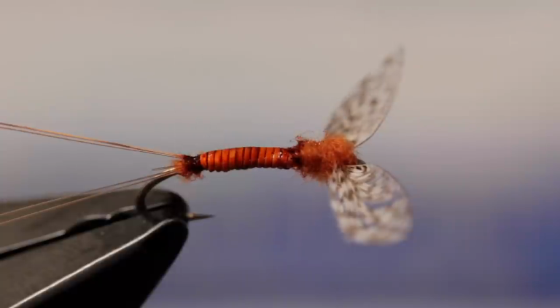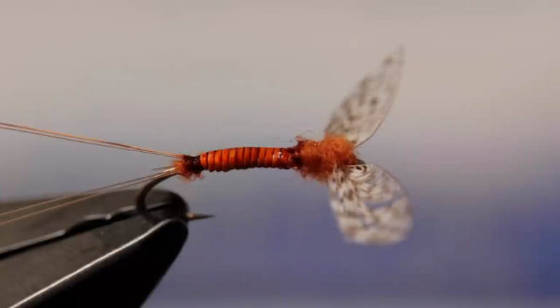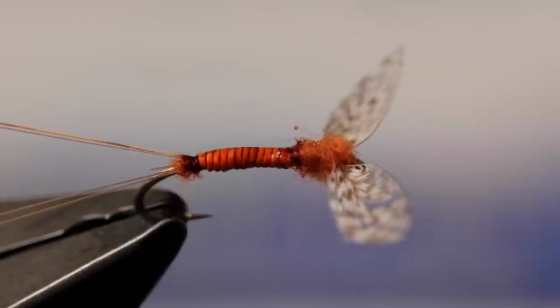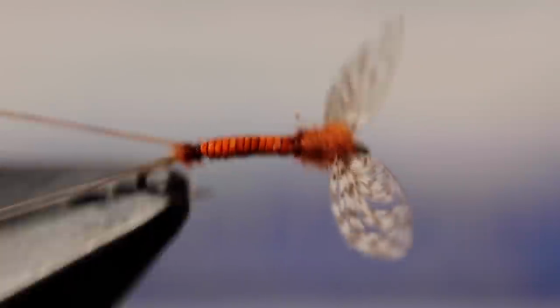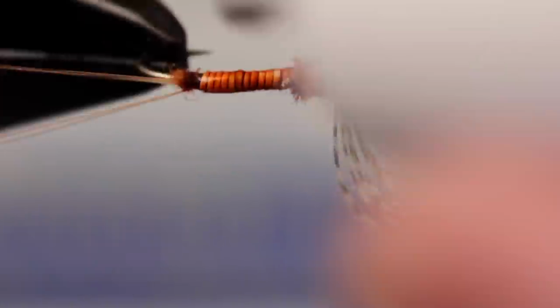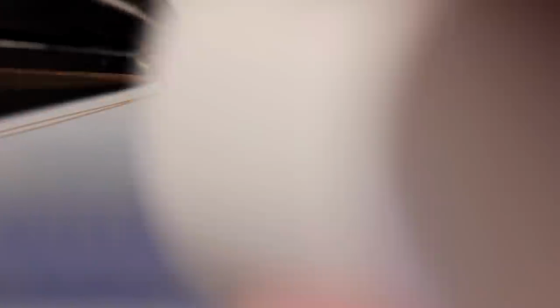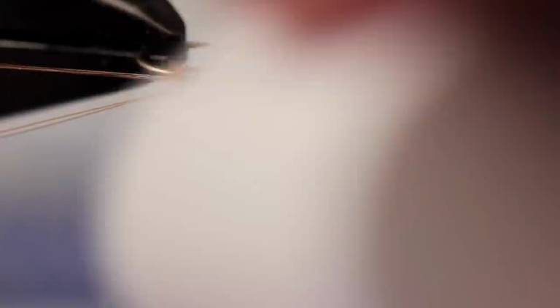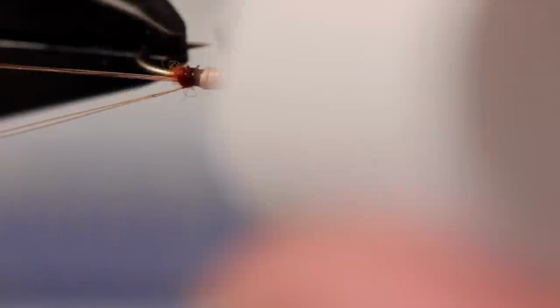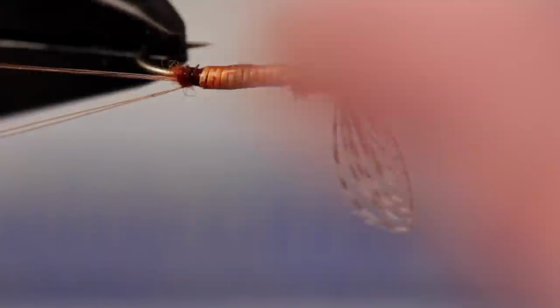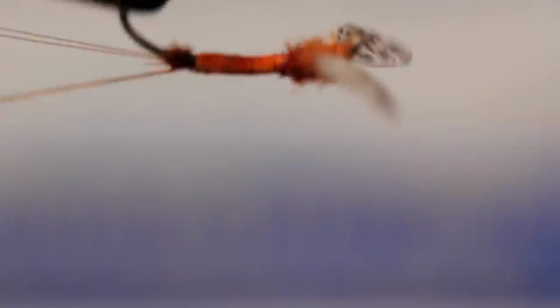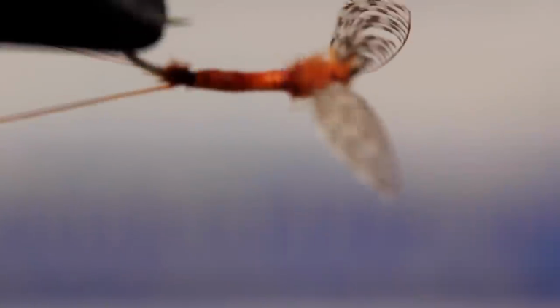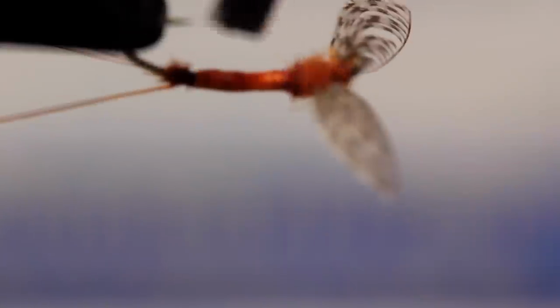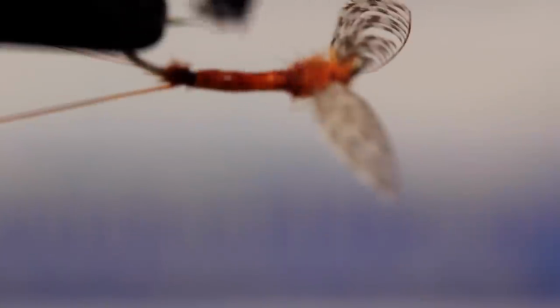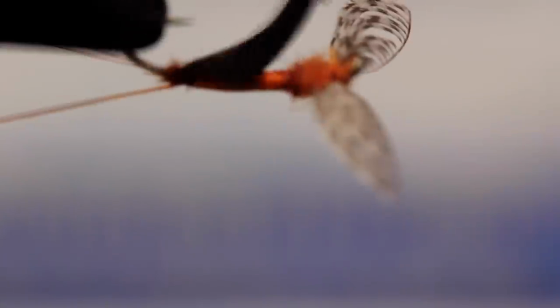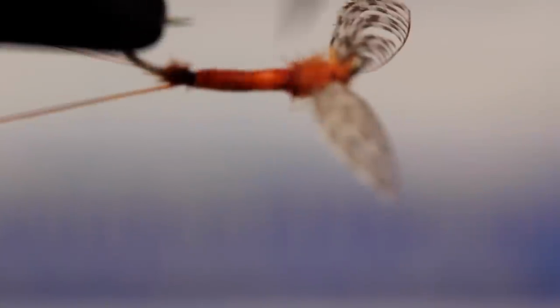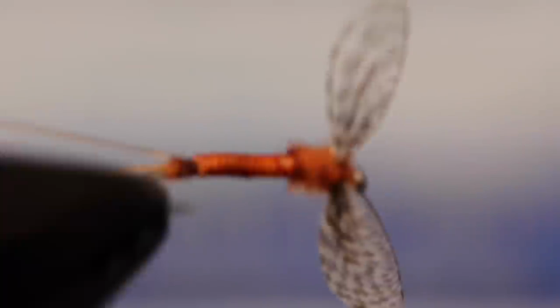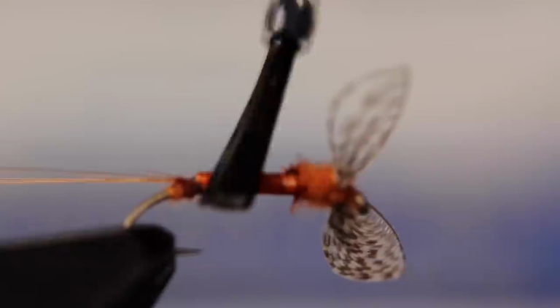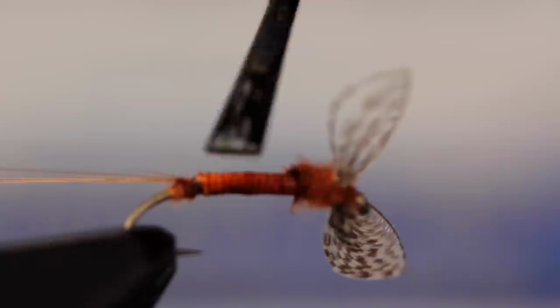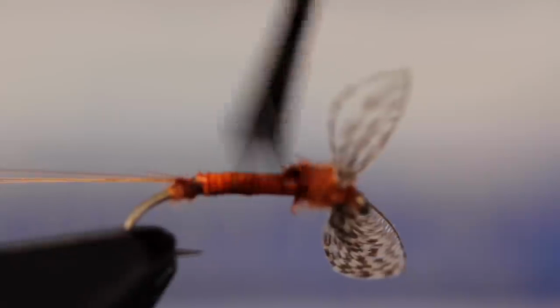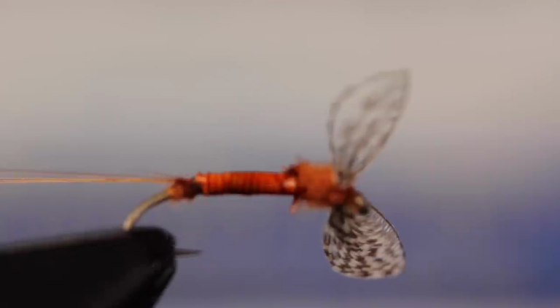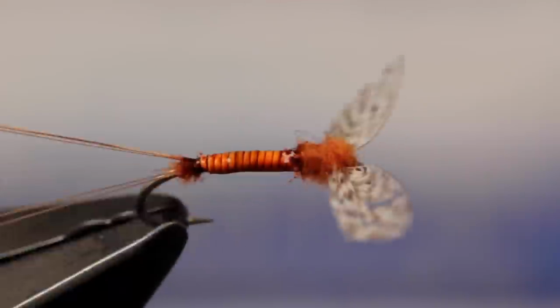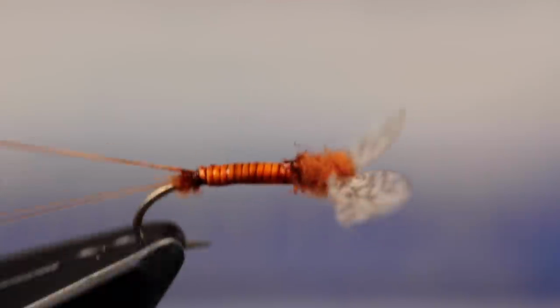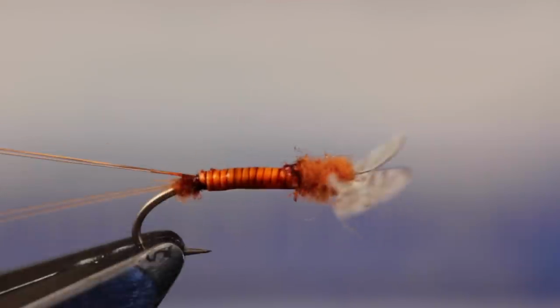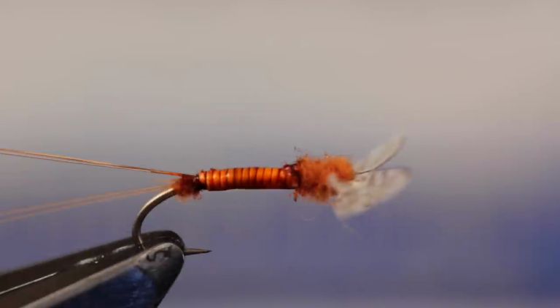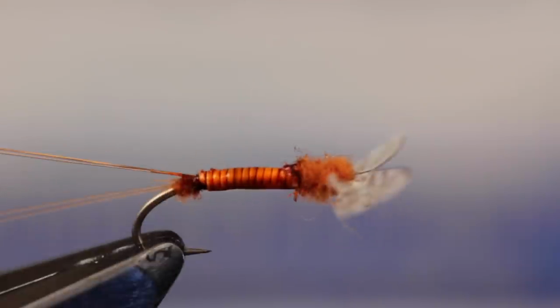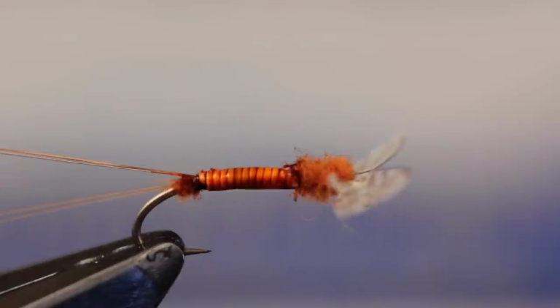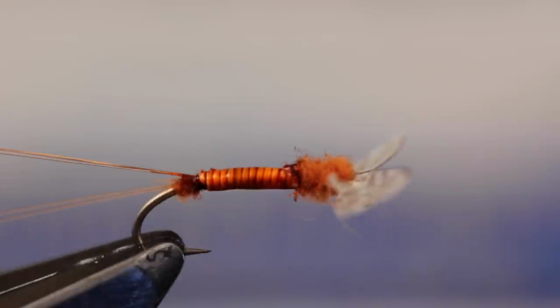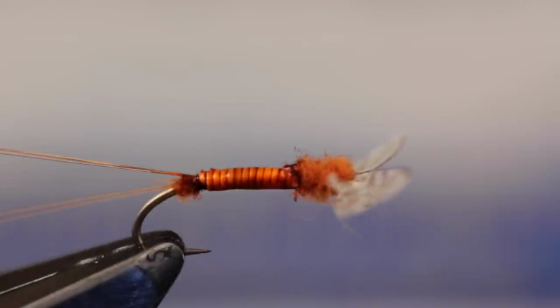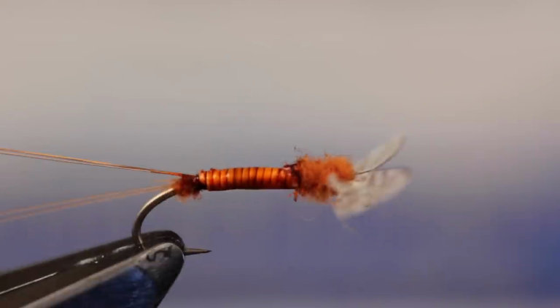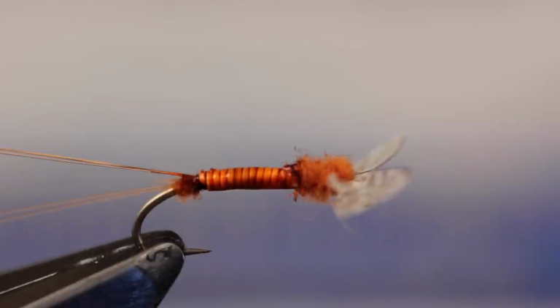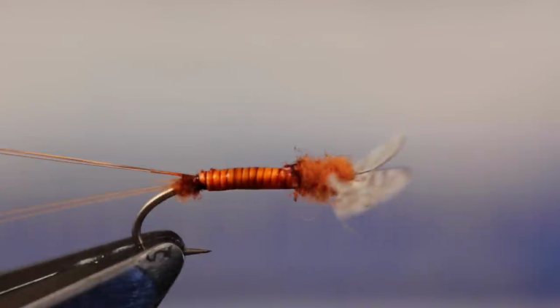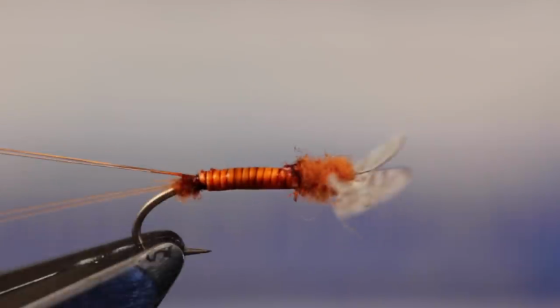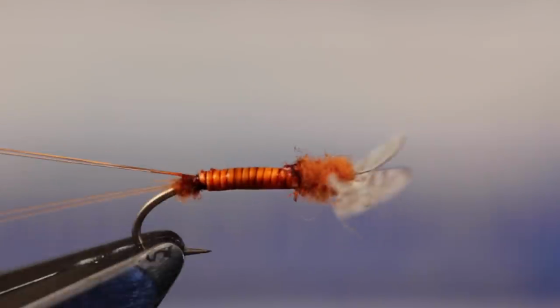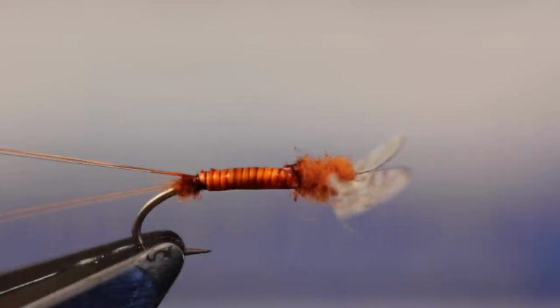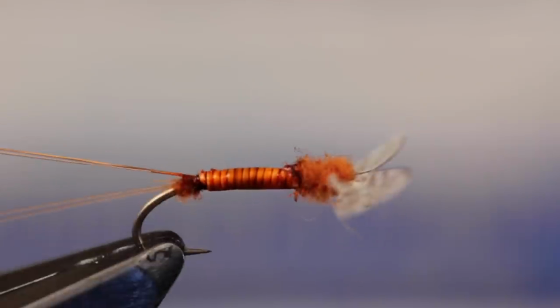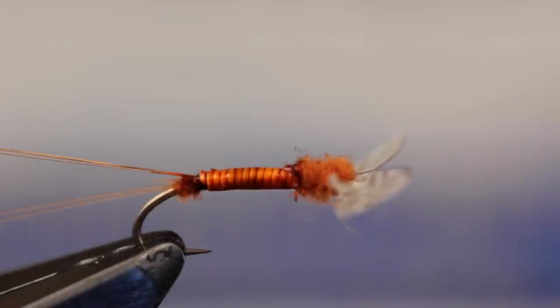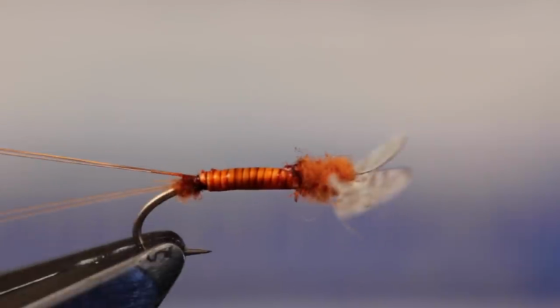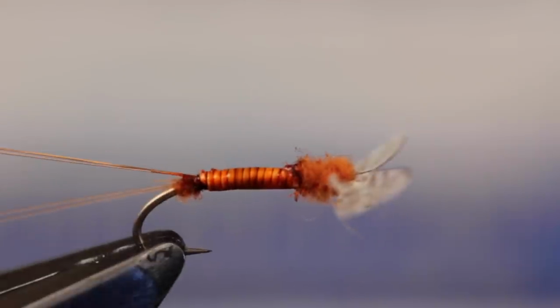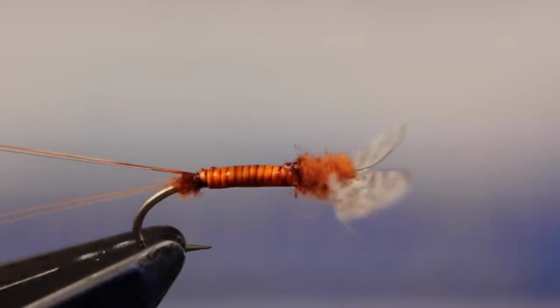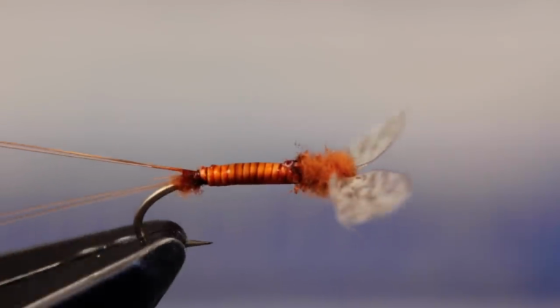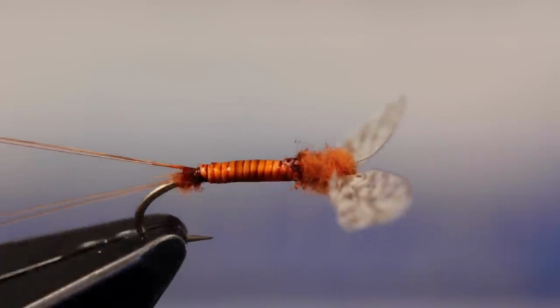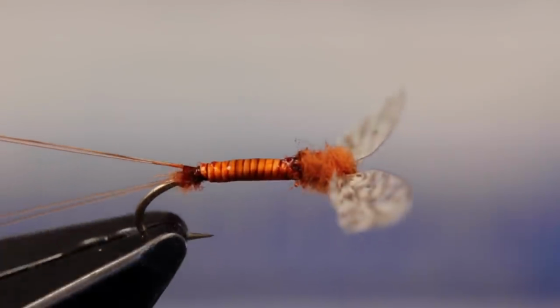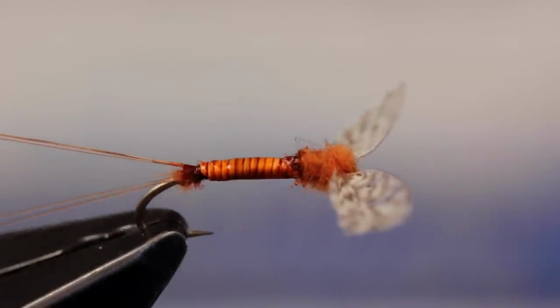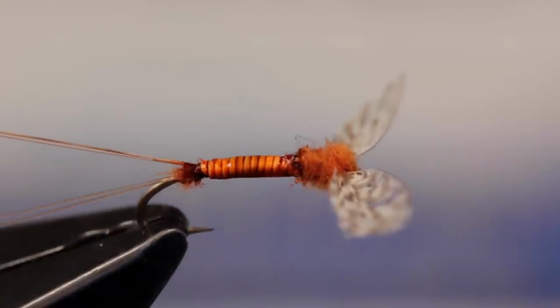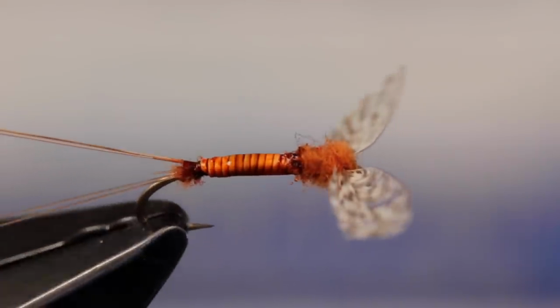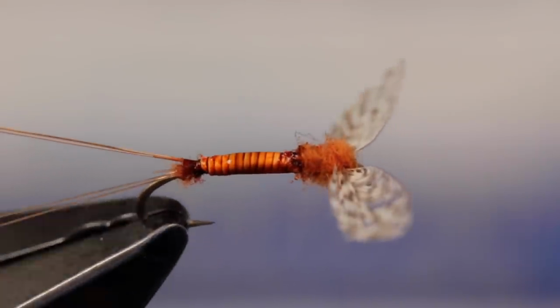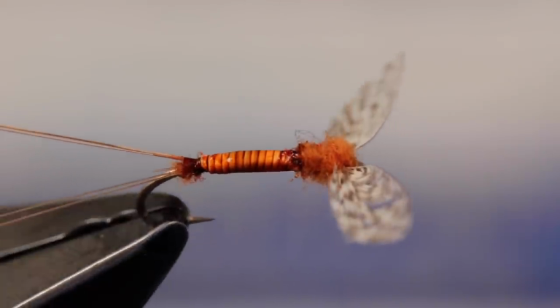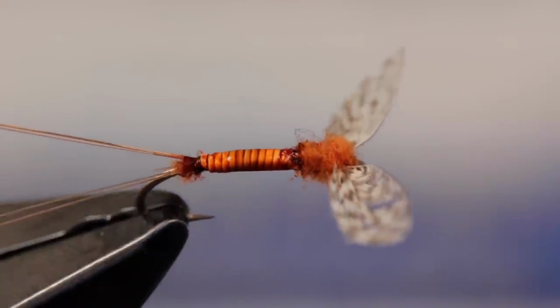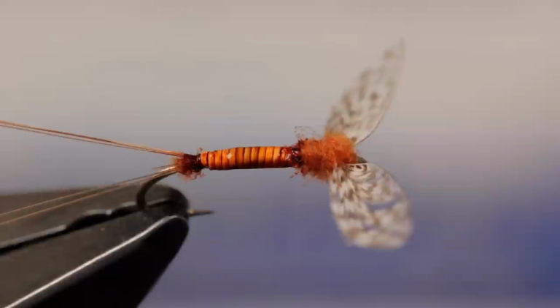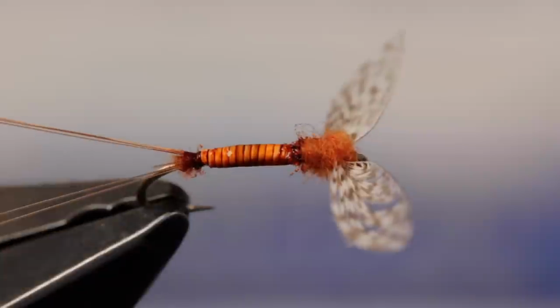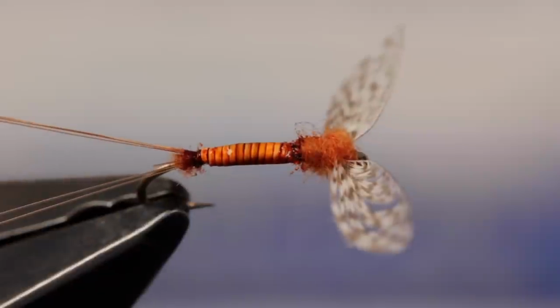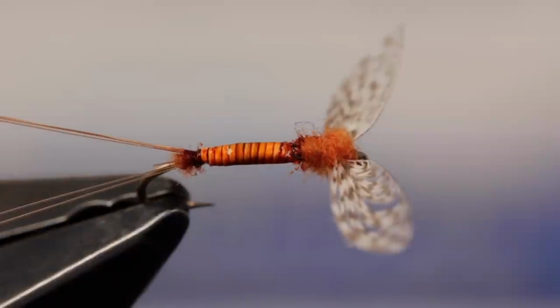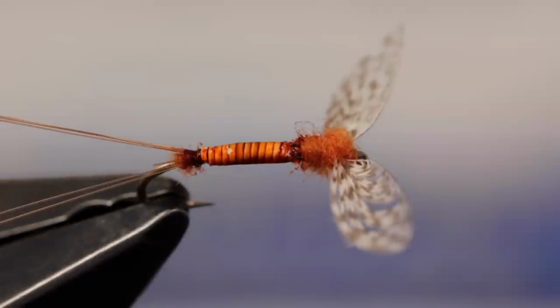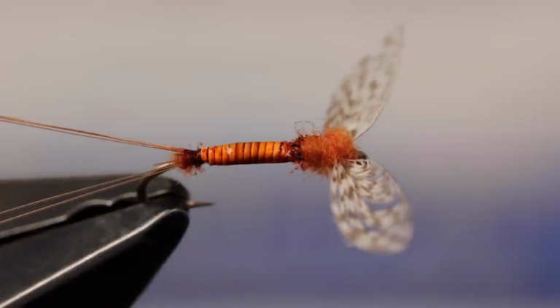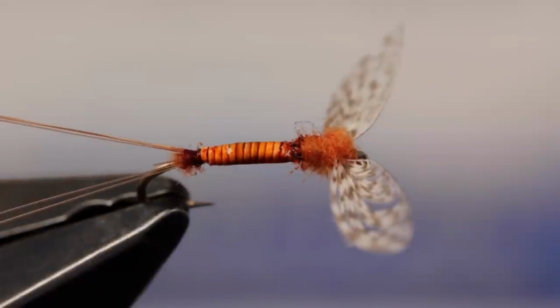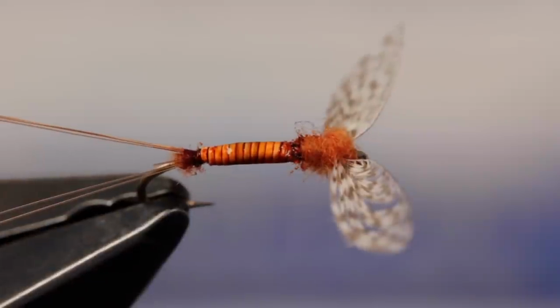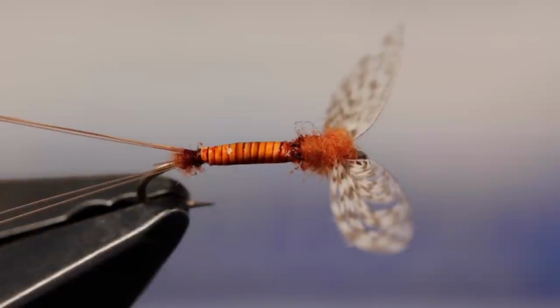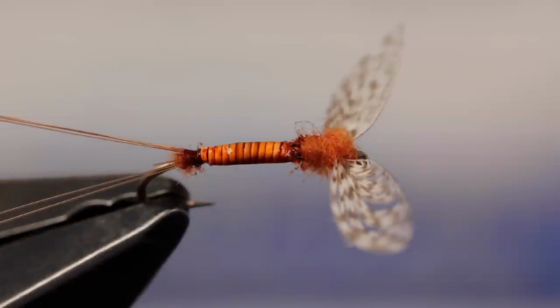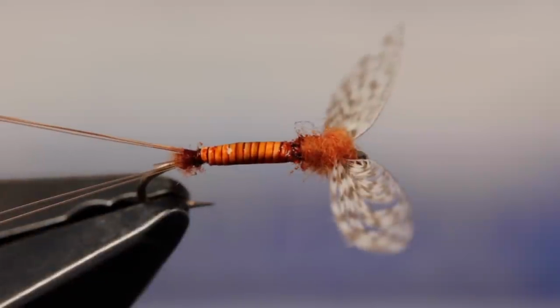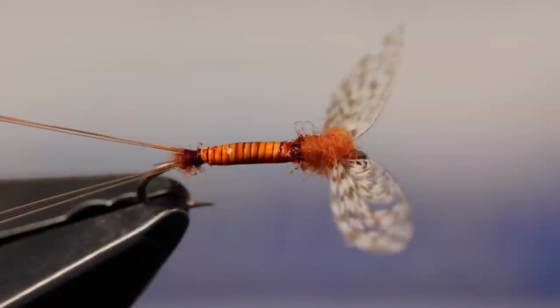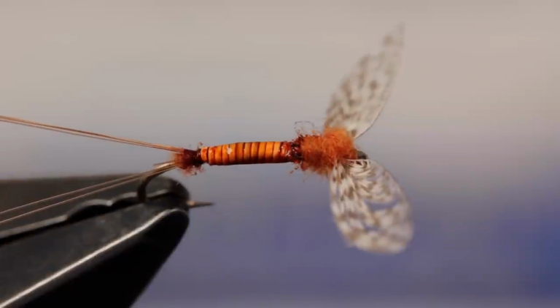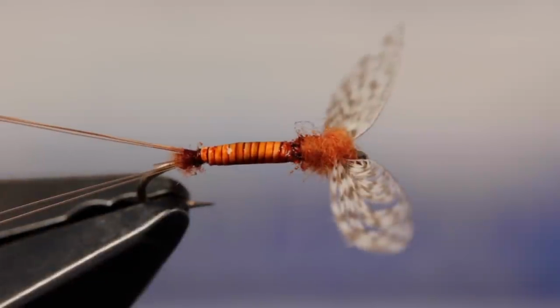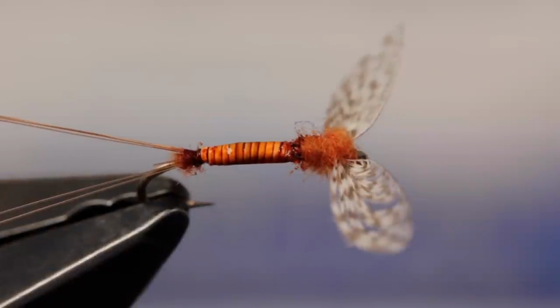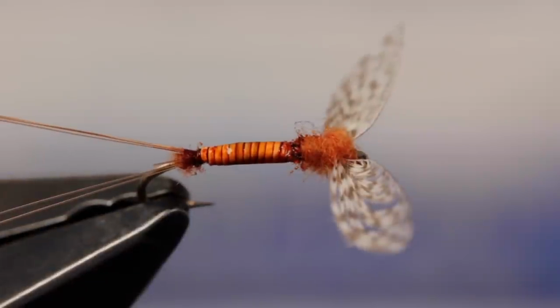With a little practice, Wally Wings just aren't that difficult to execute, and boy do they make for a nice looking rusty spinner.